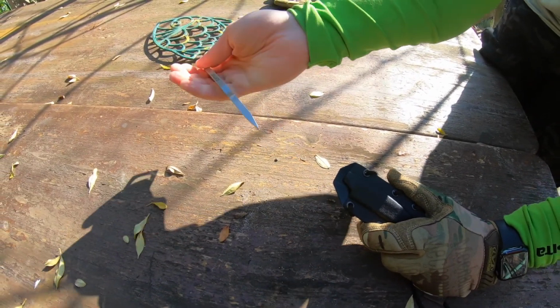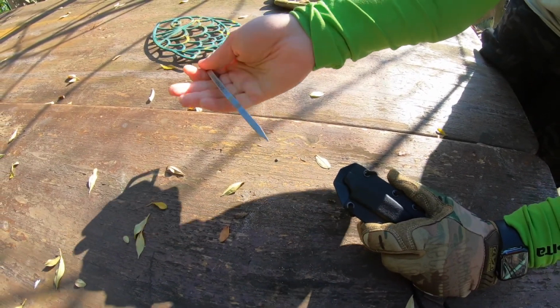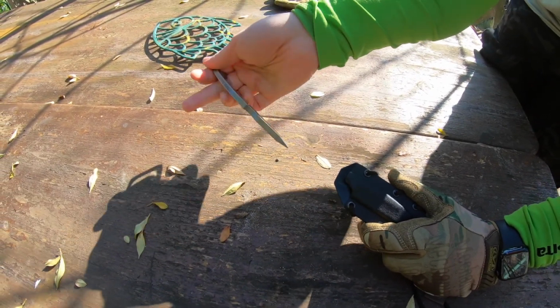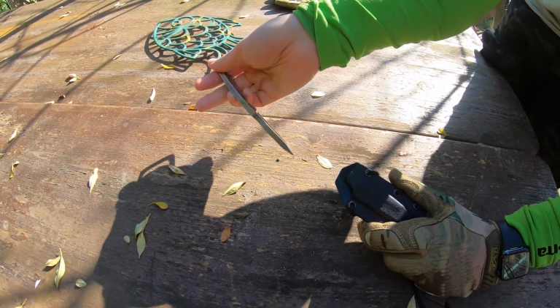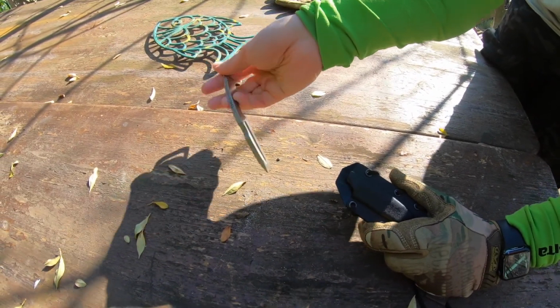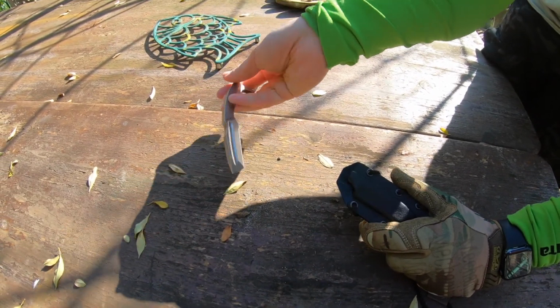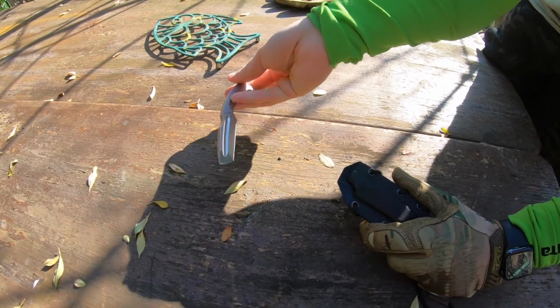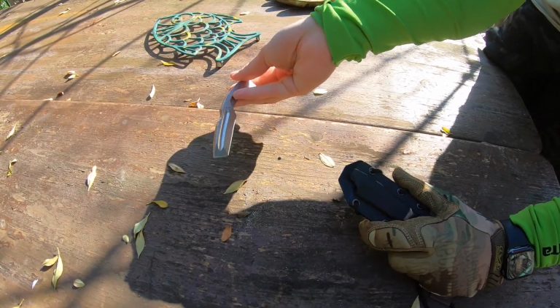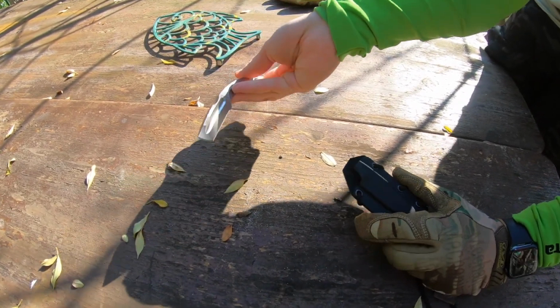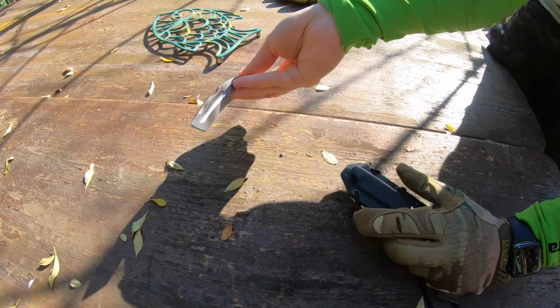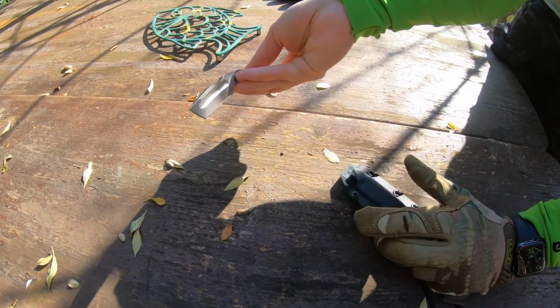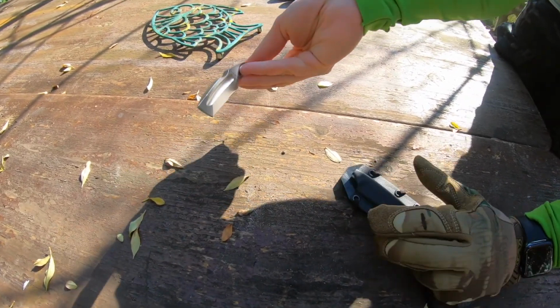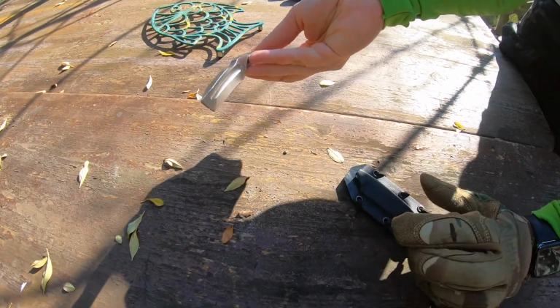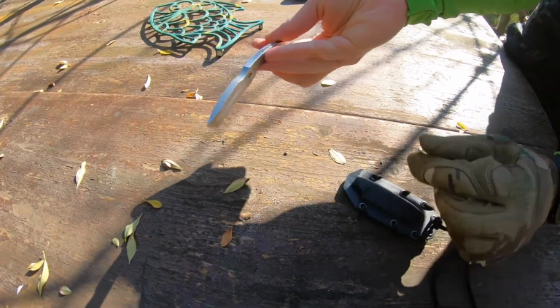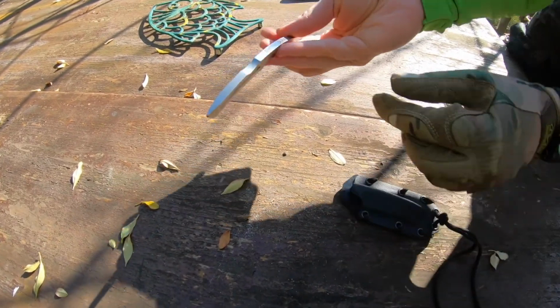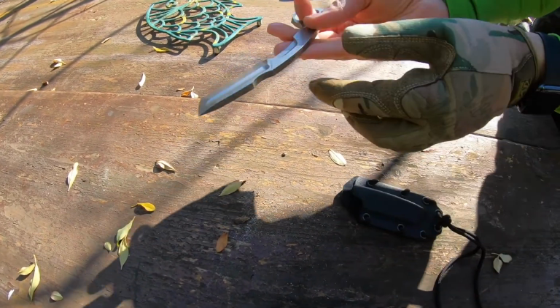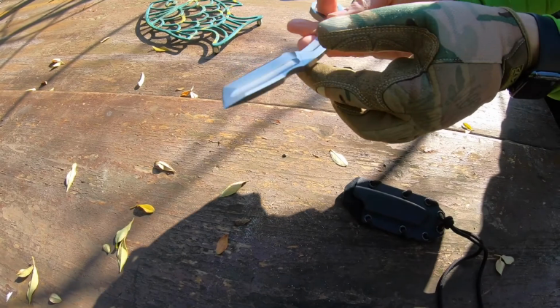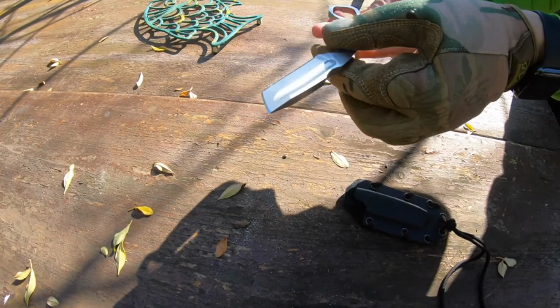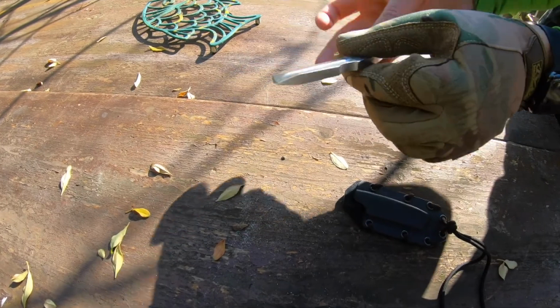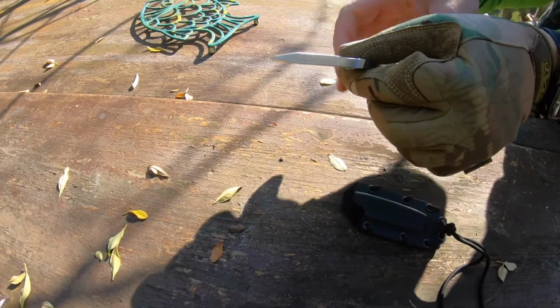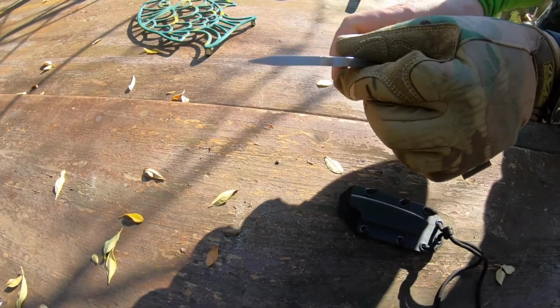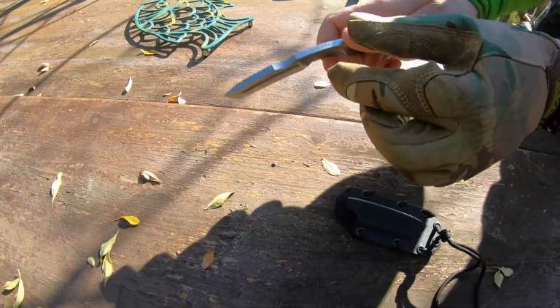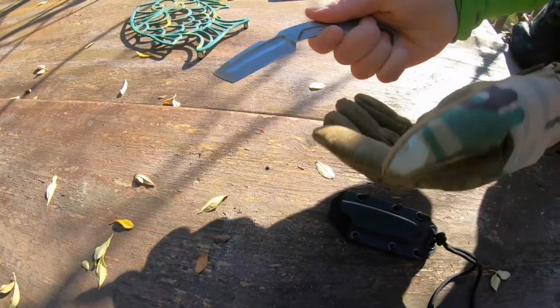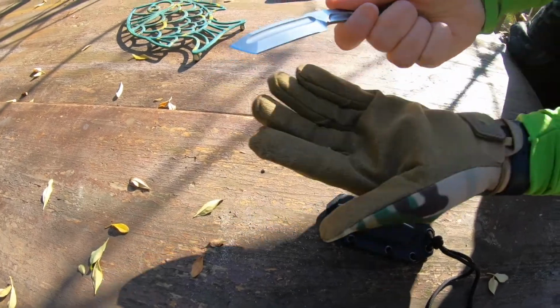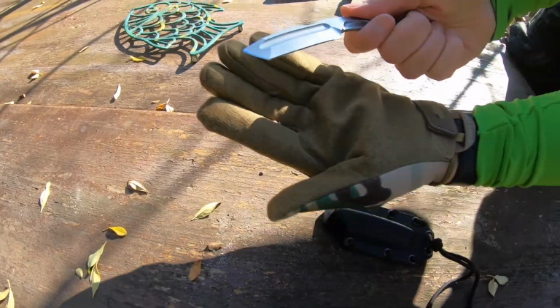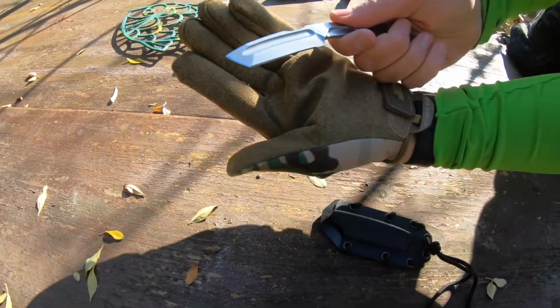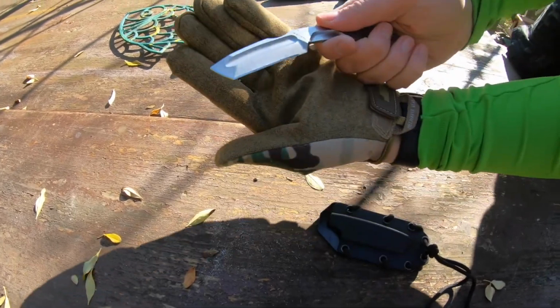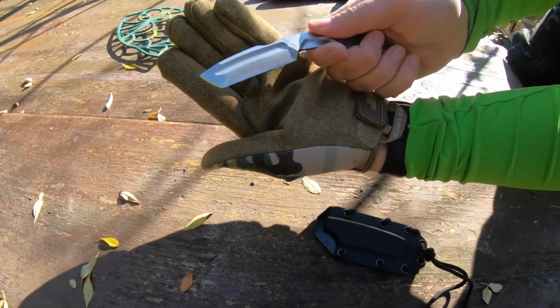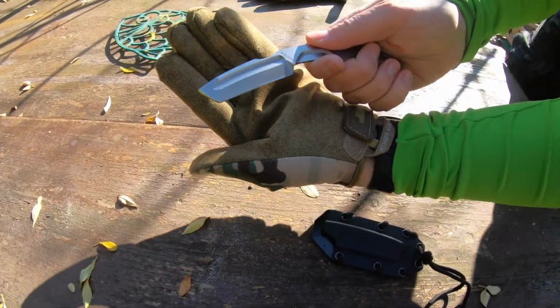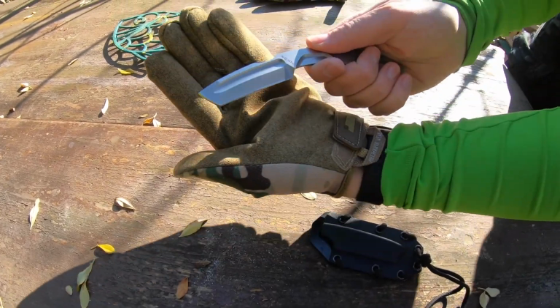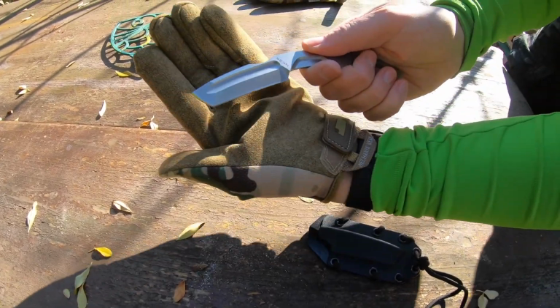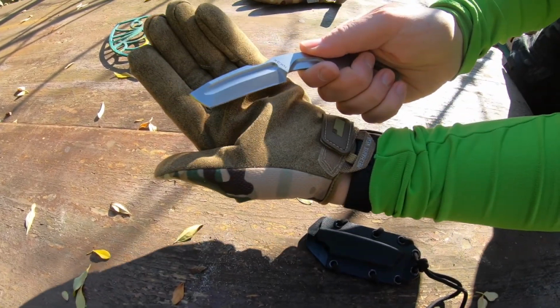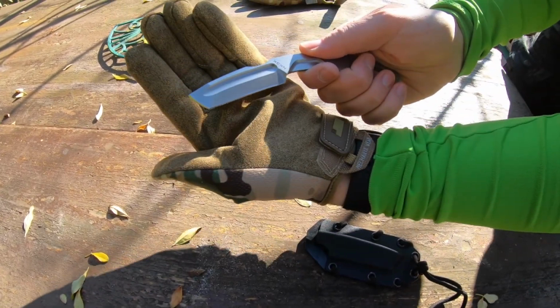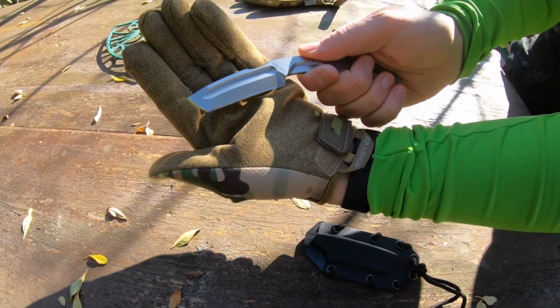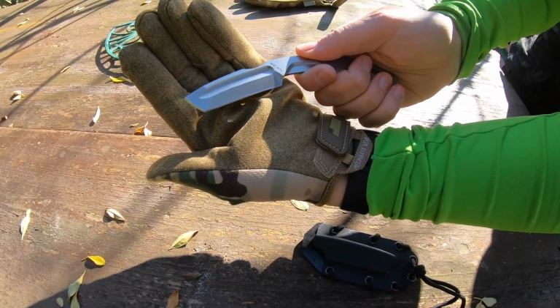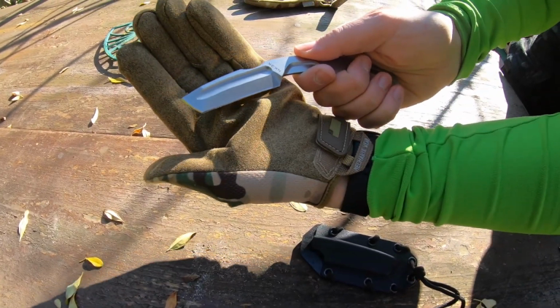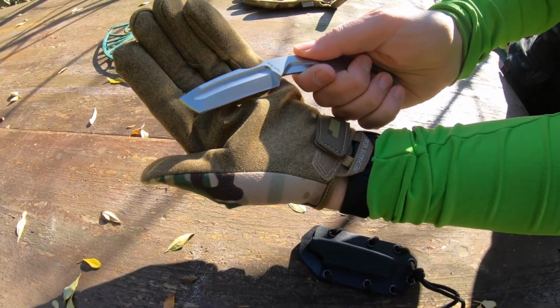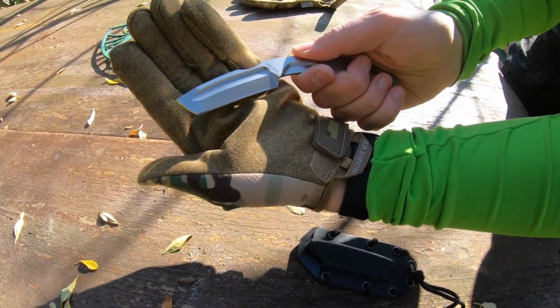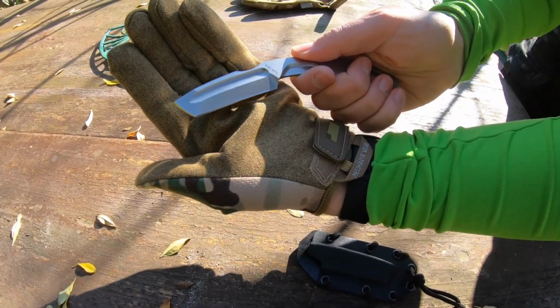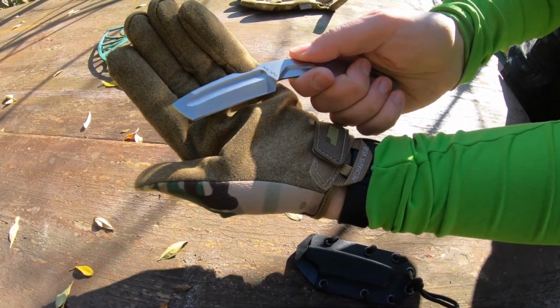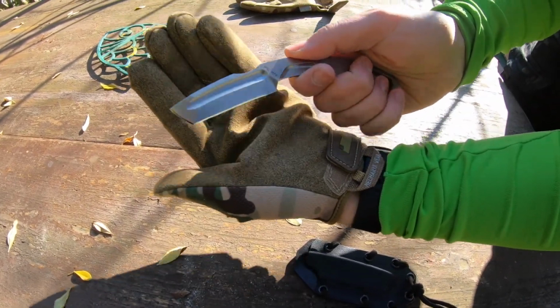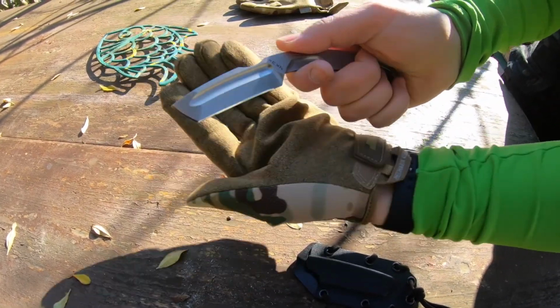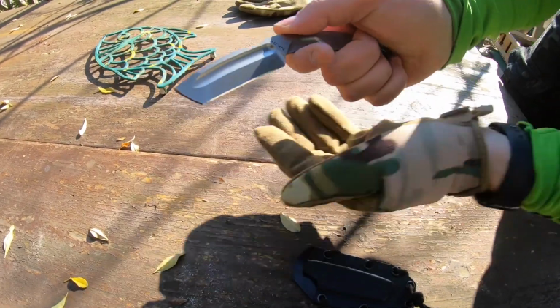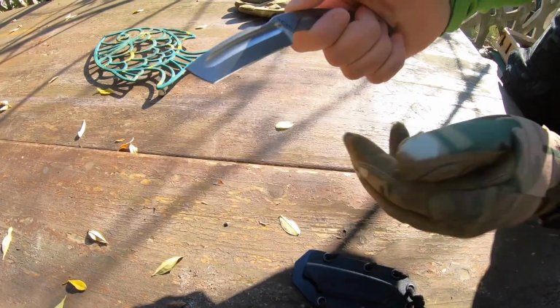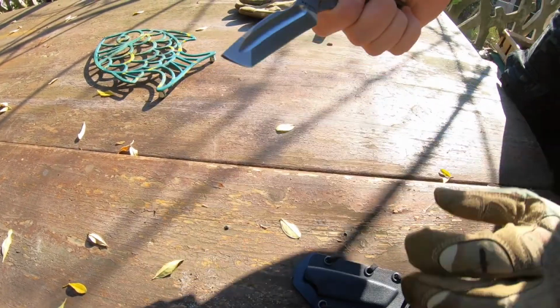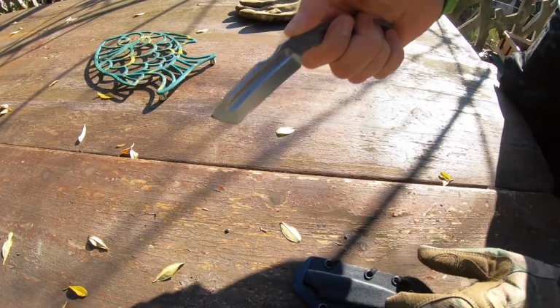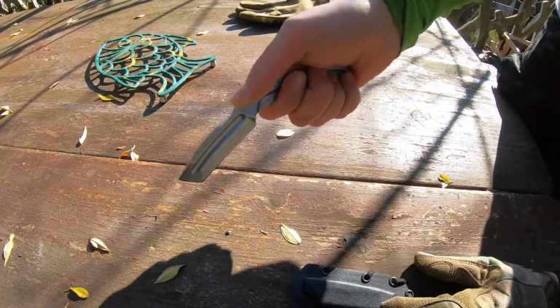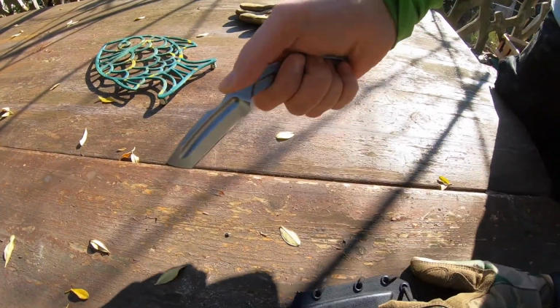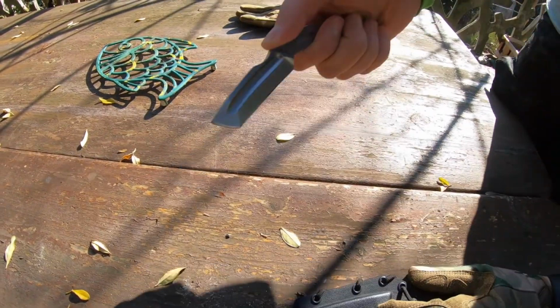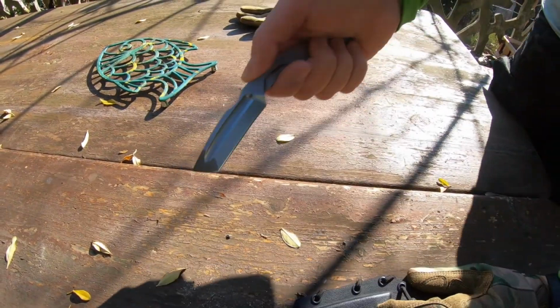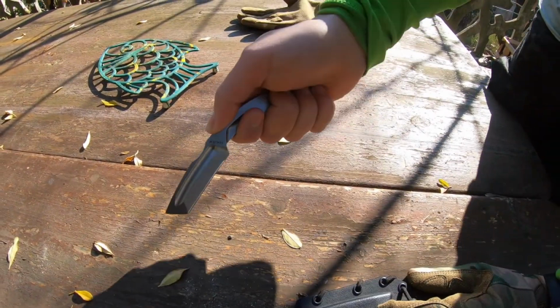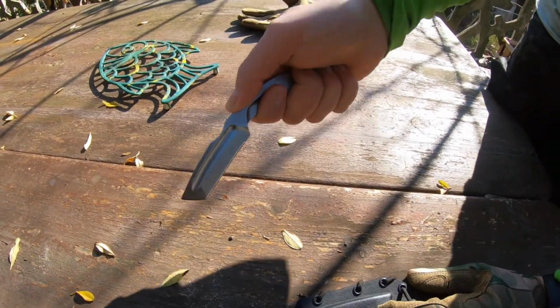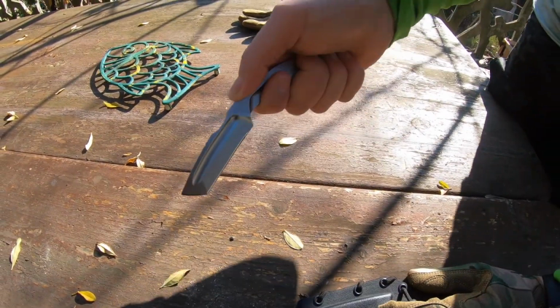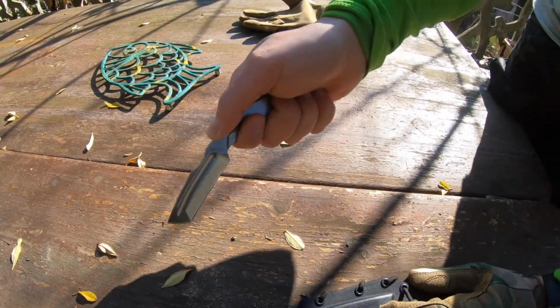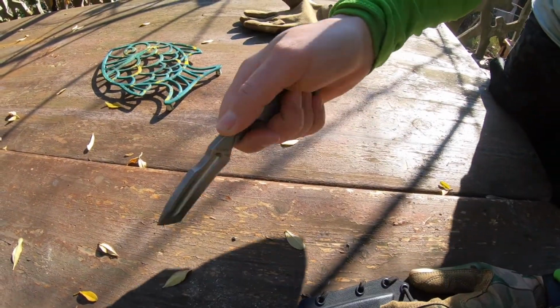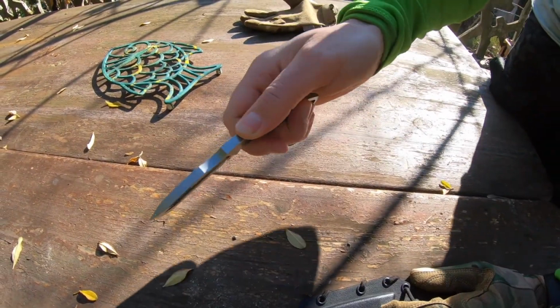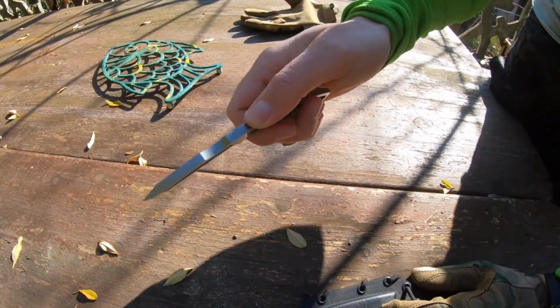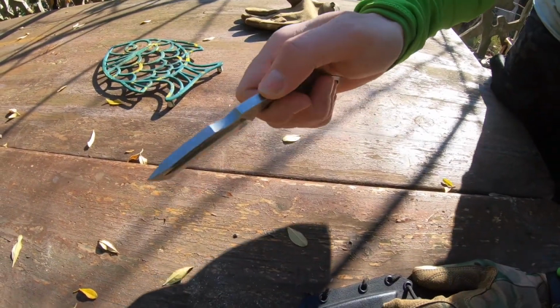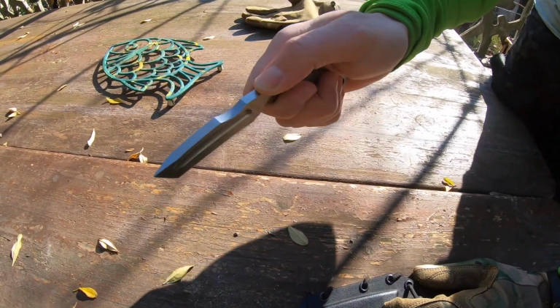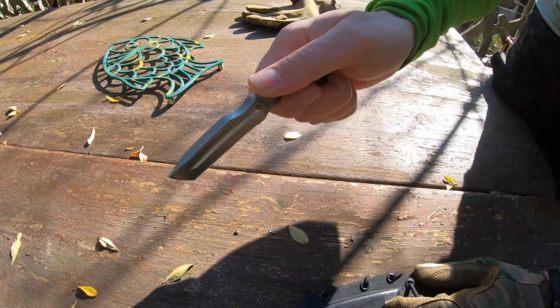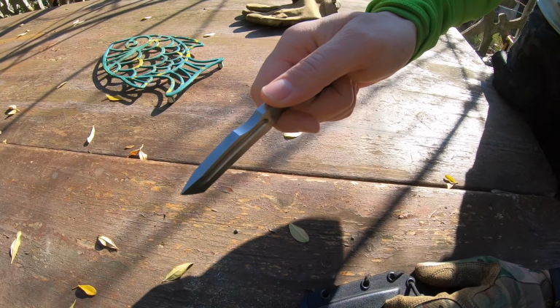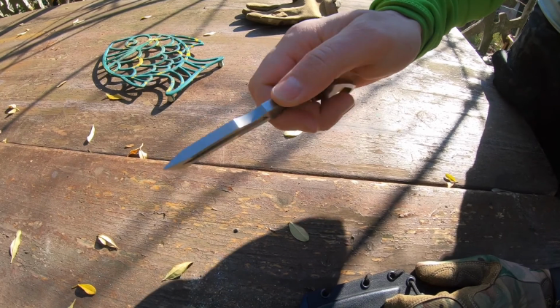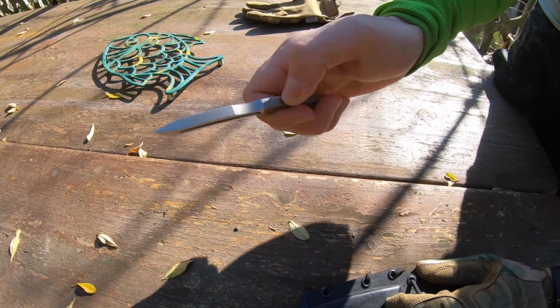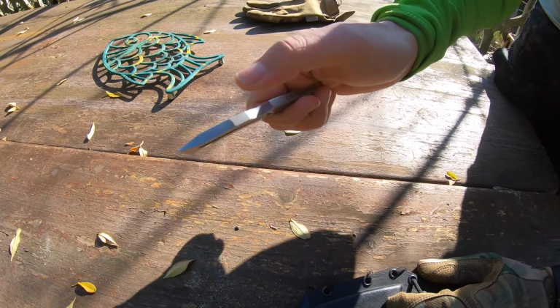It's a tanto blade, so it's very, very strong.